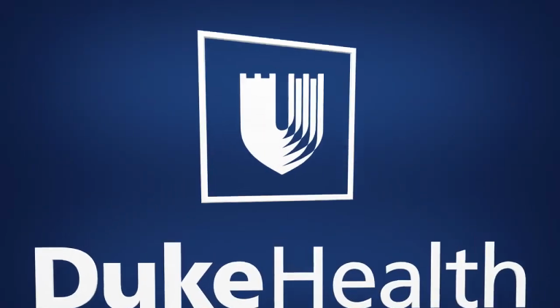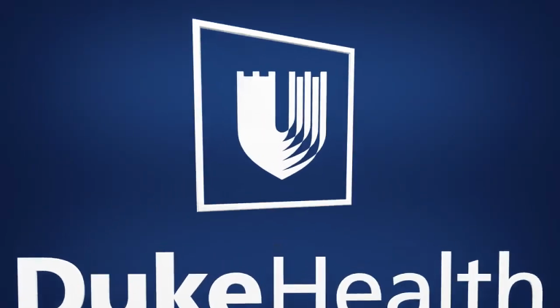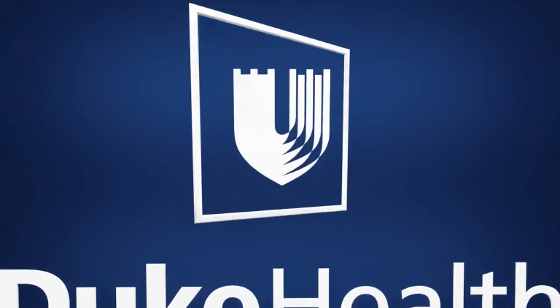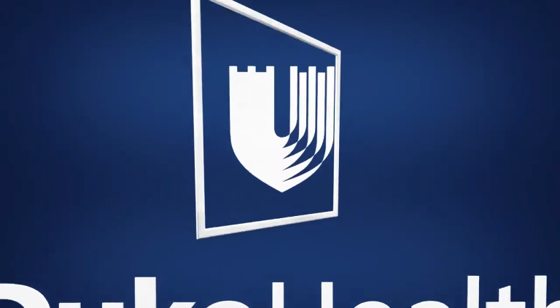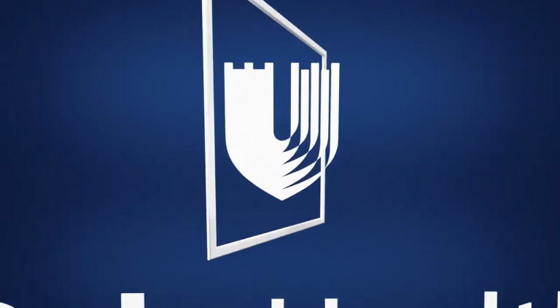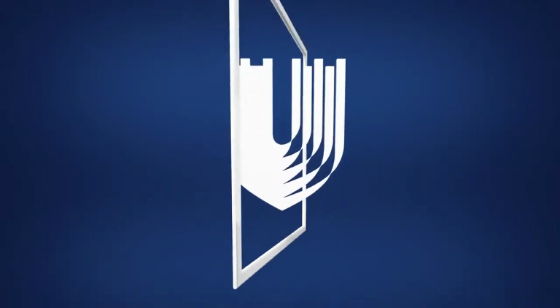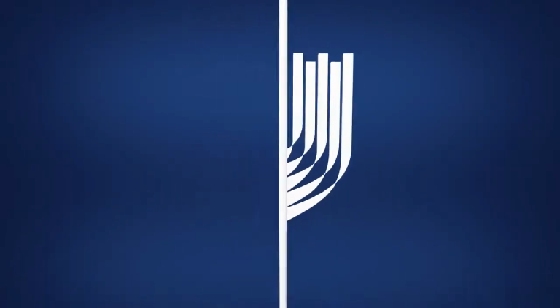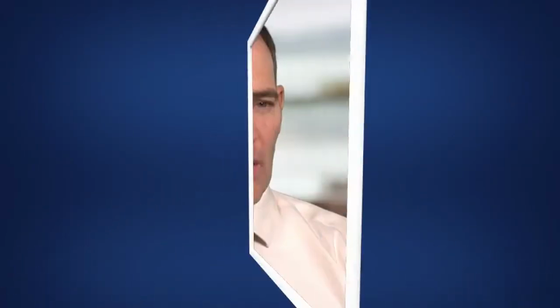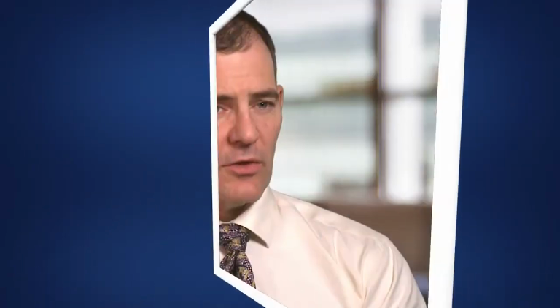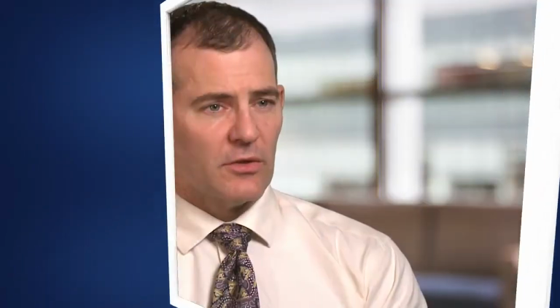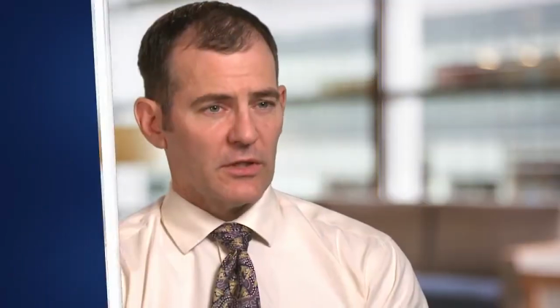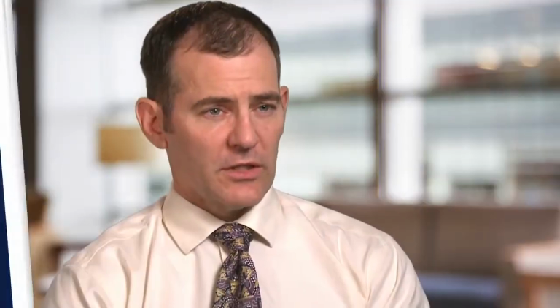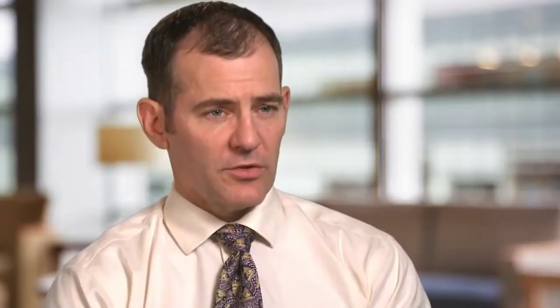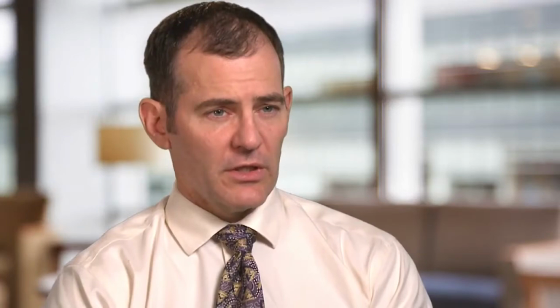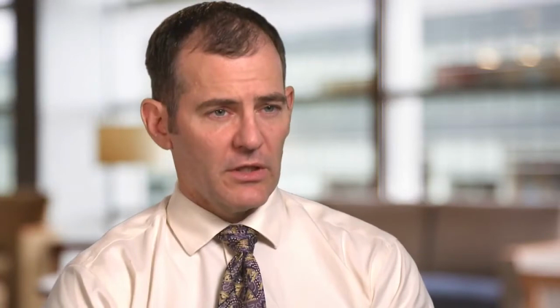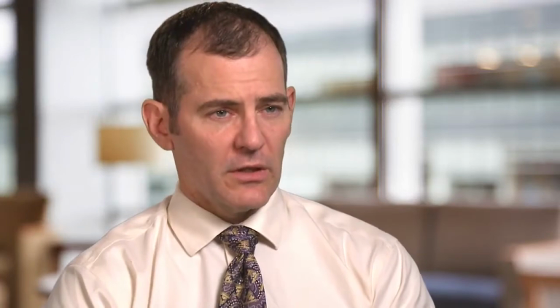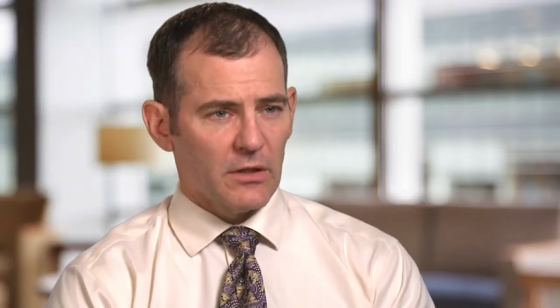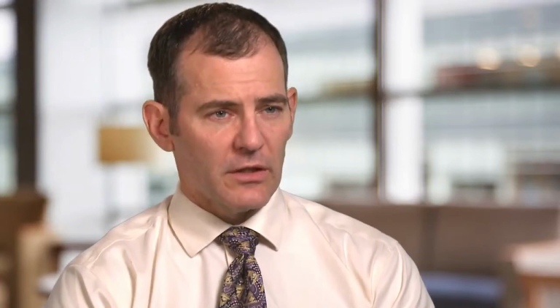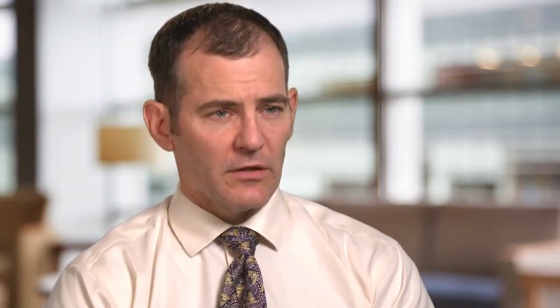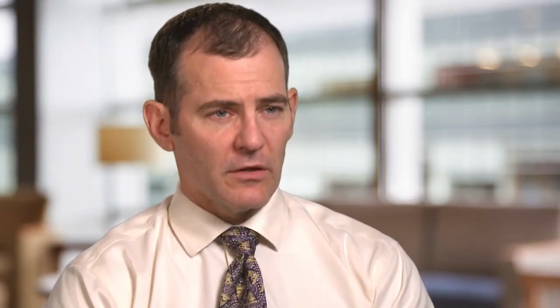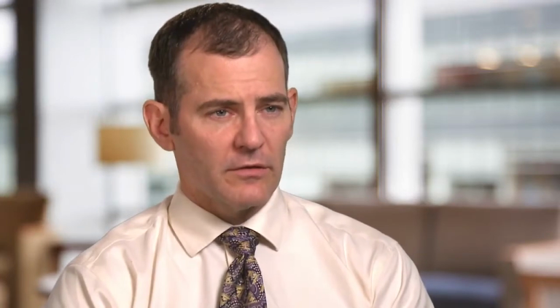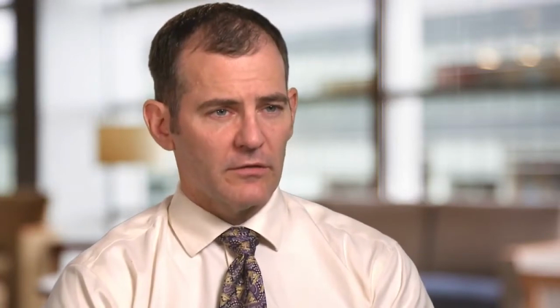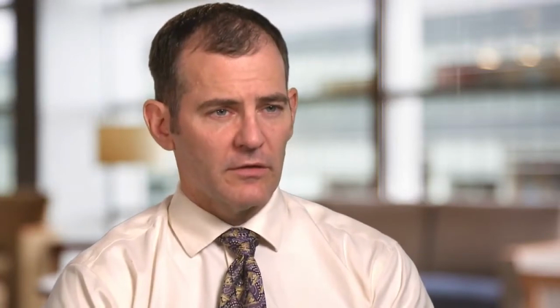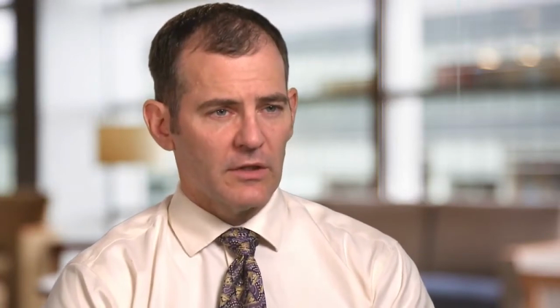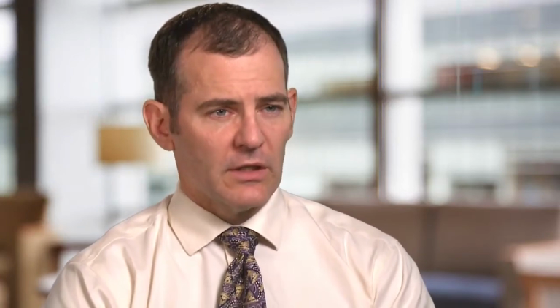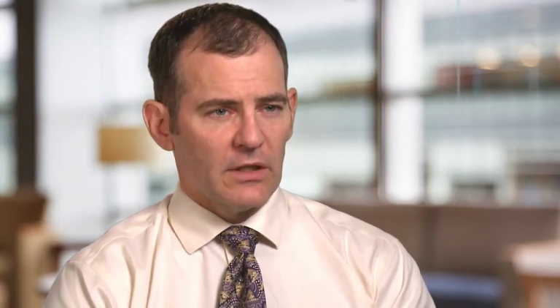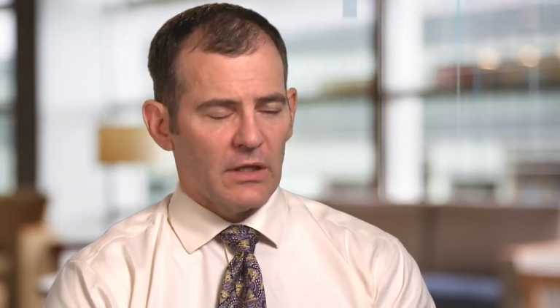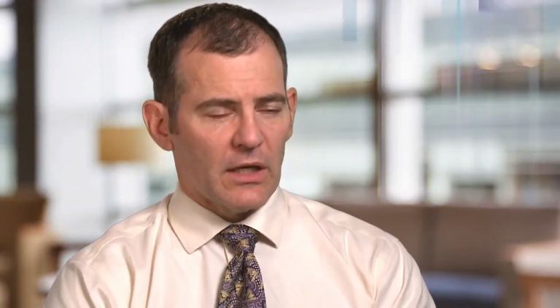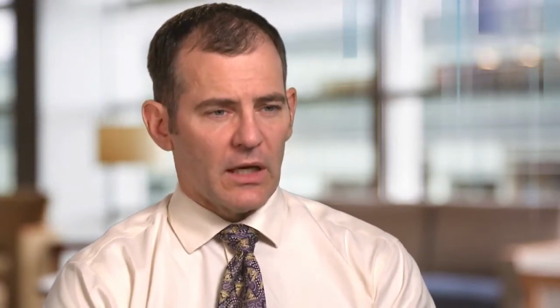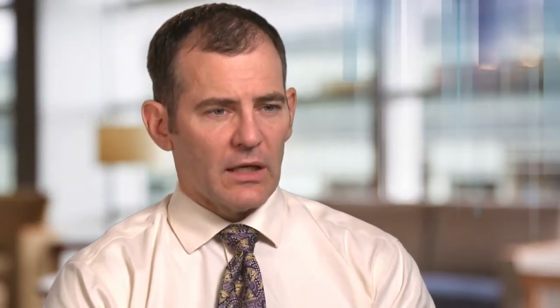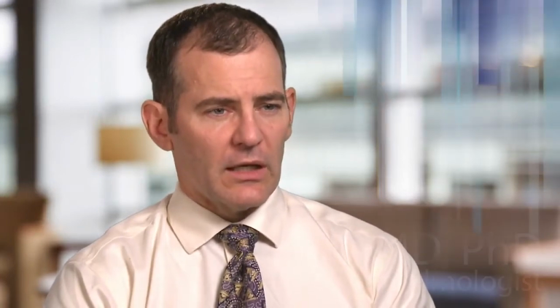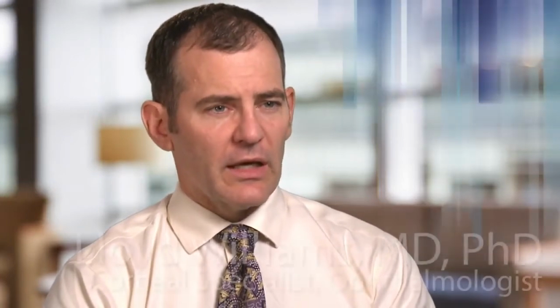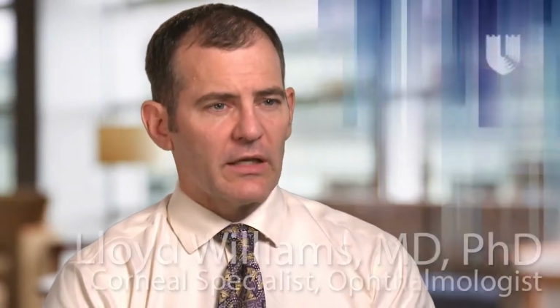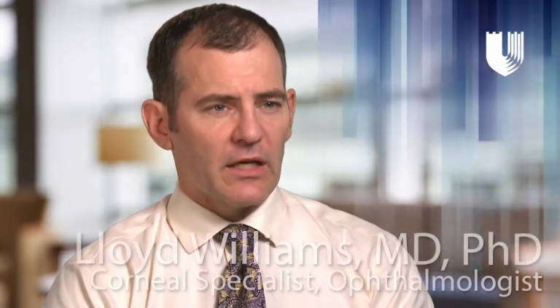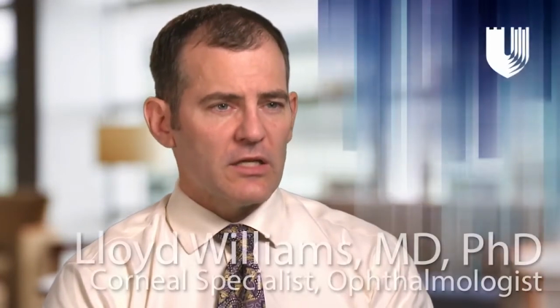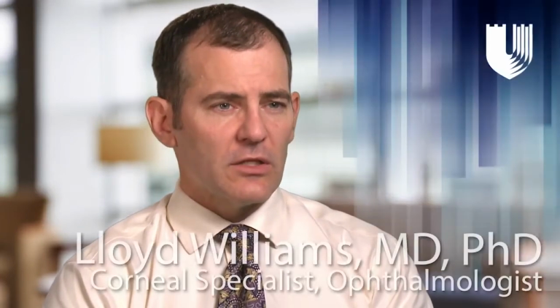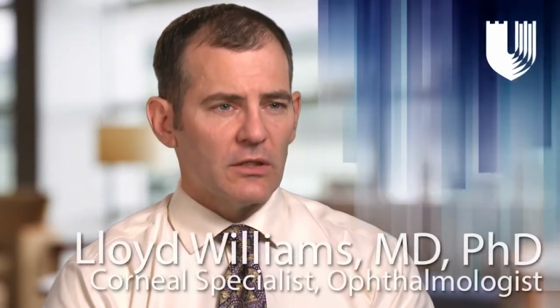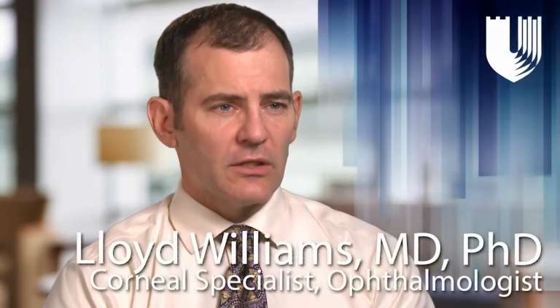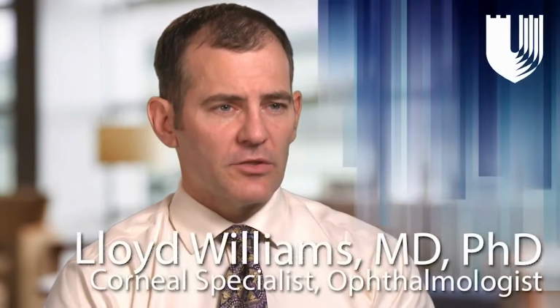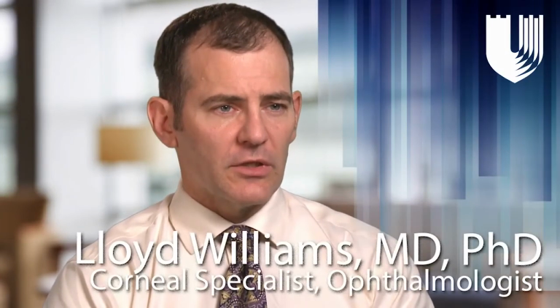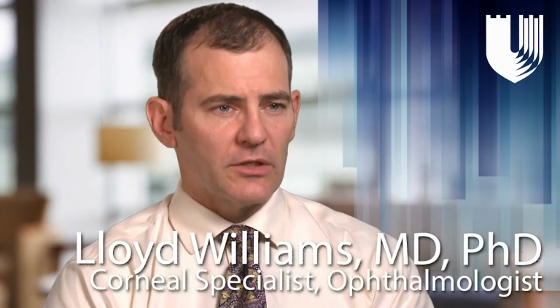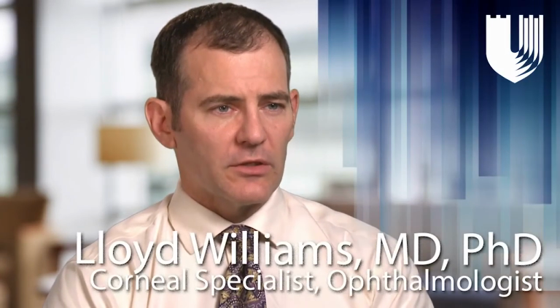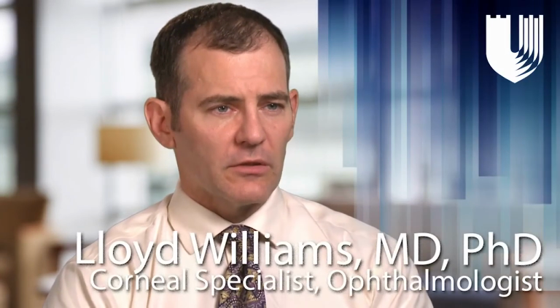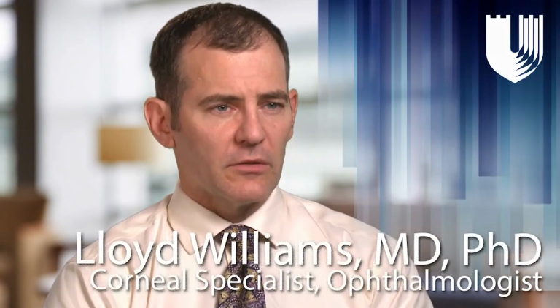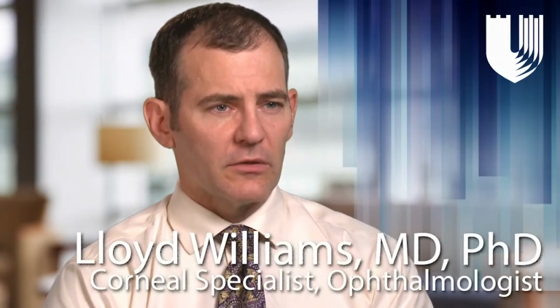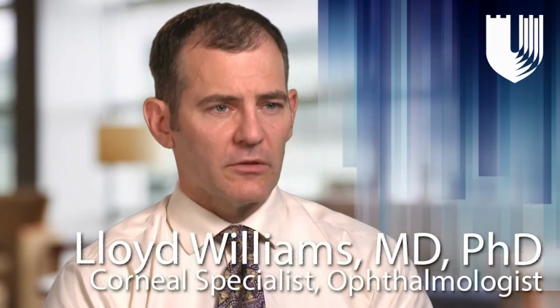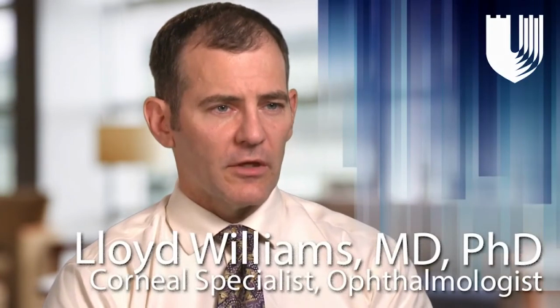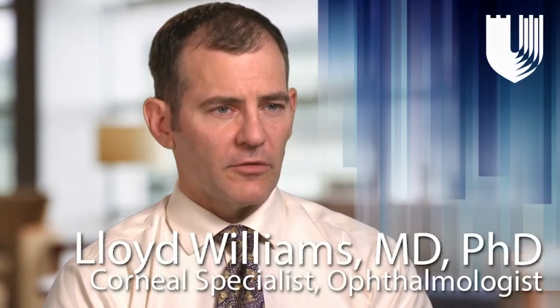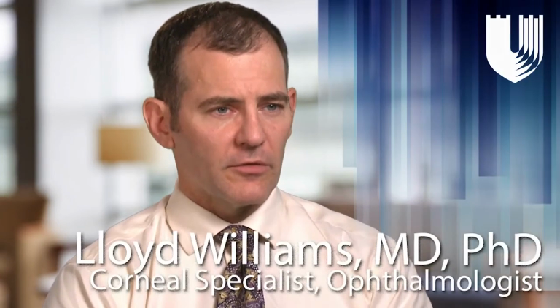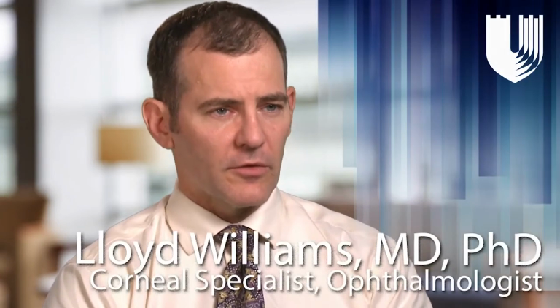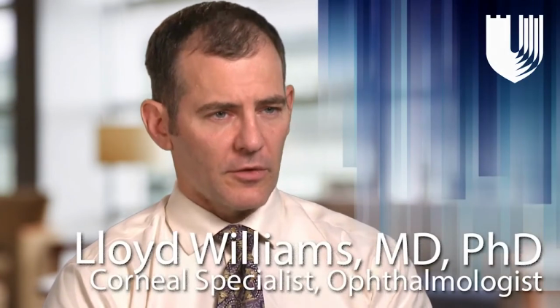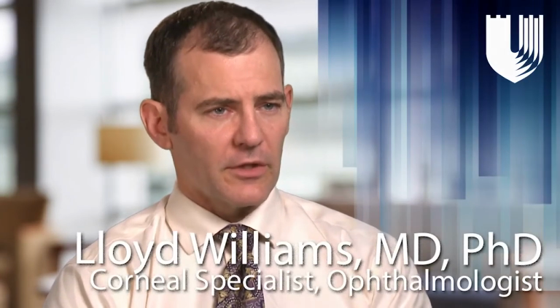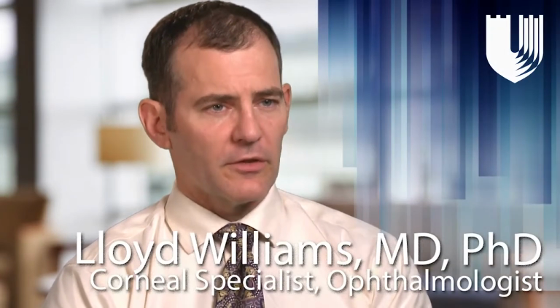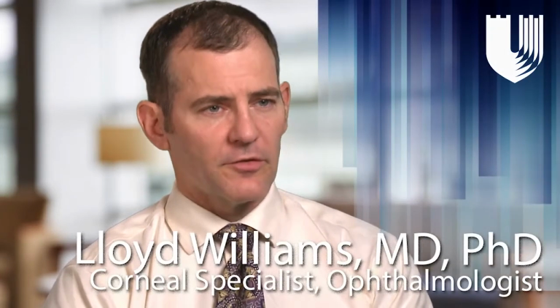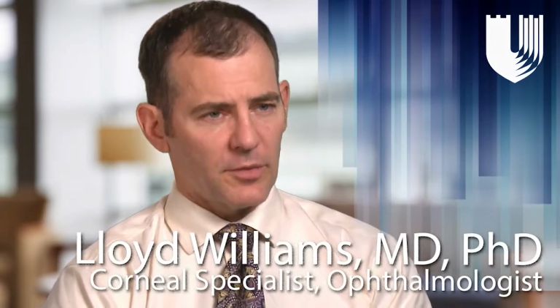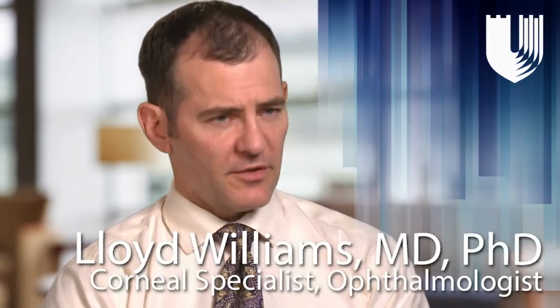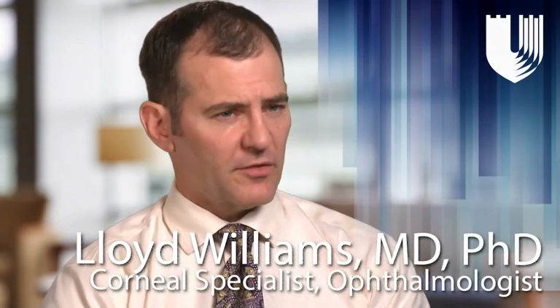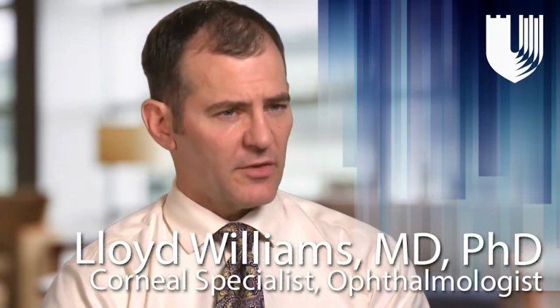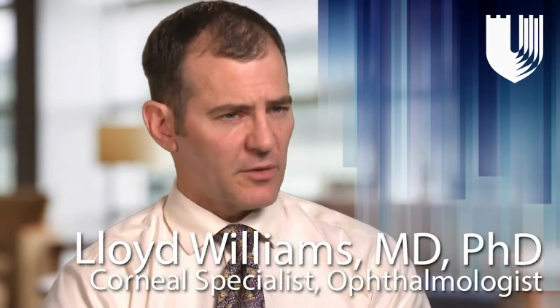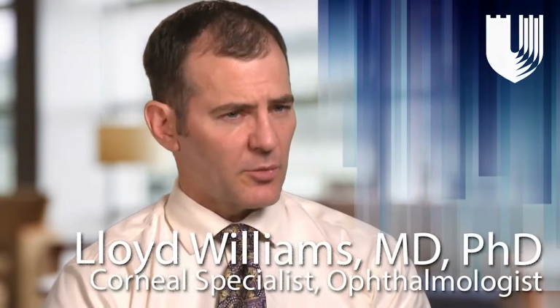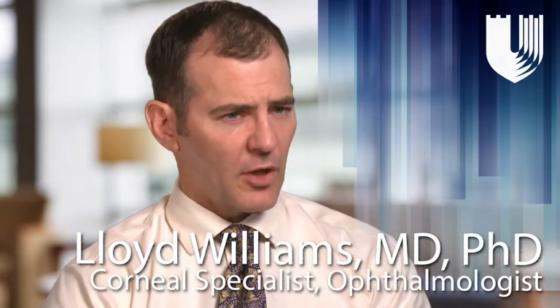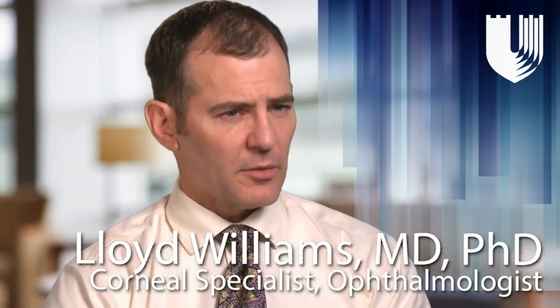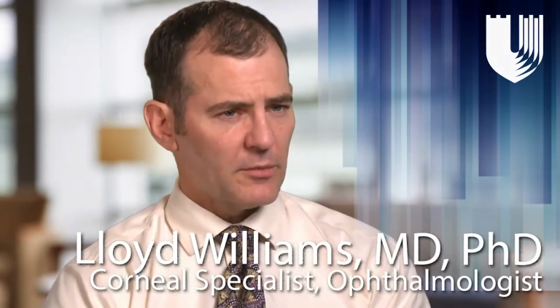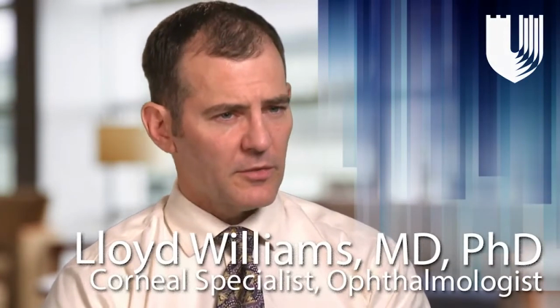I generally treat adults. I occasionally treat children who have corneal specific problems.